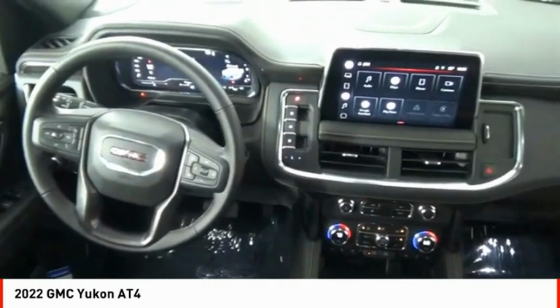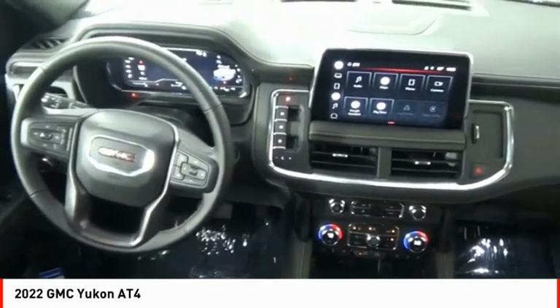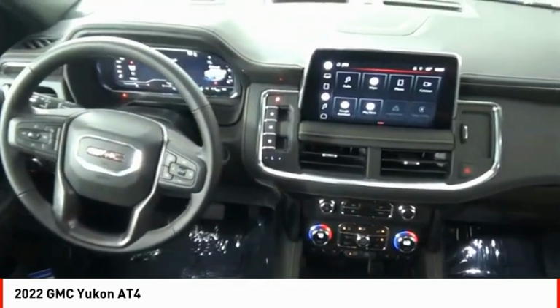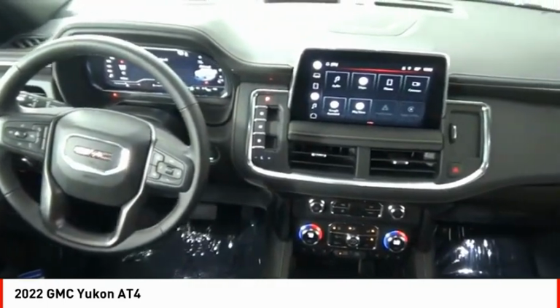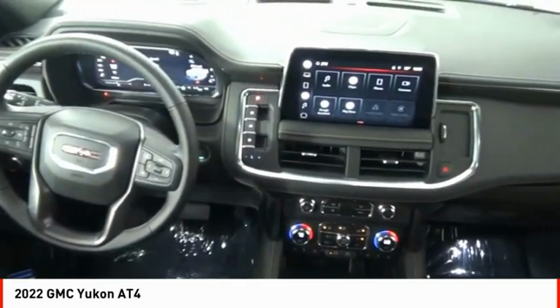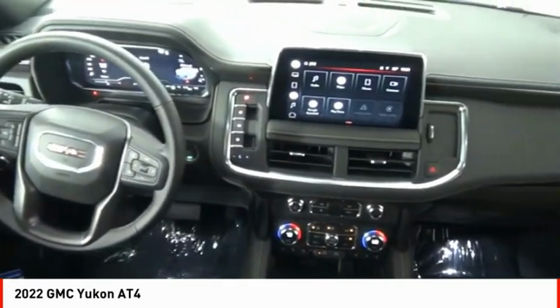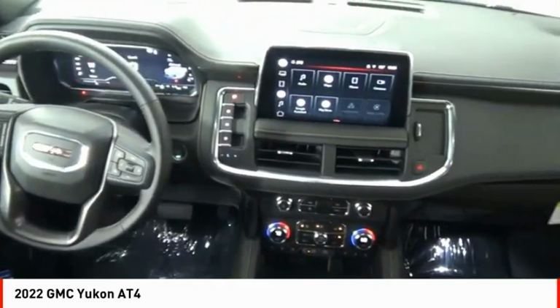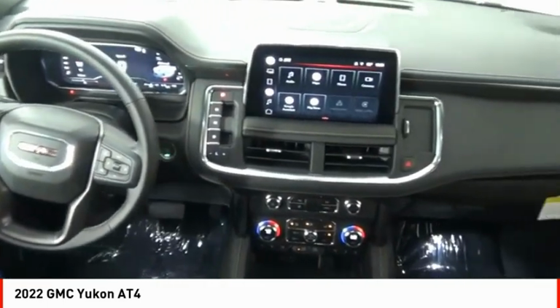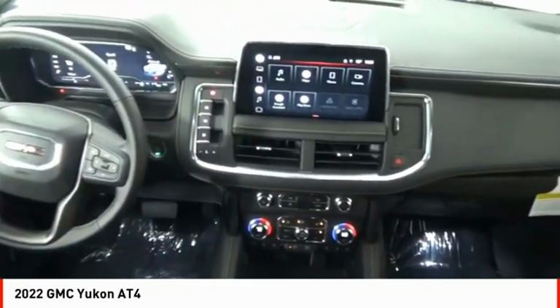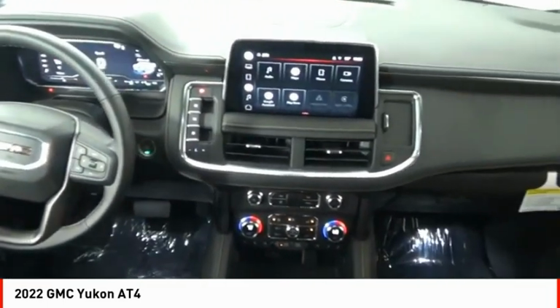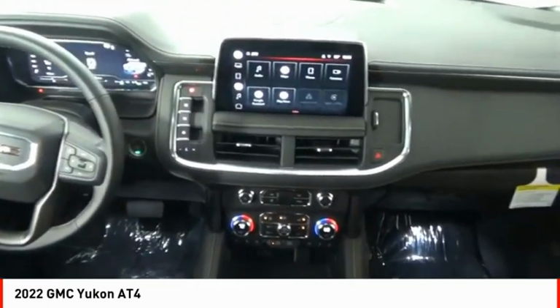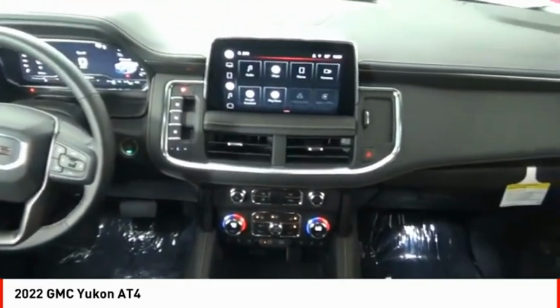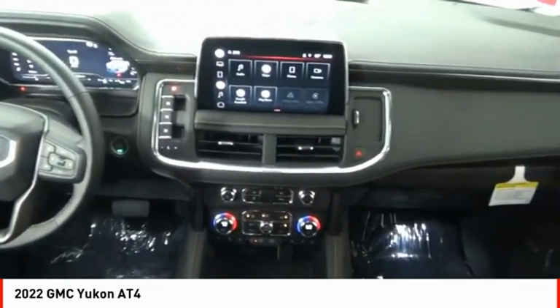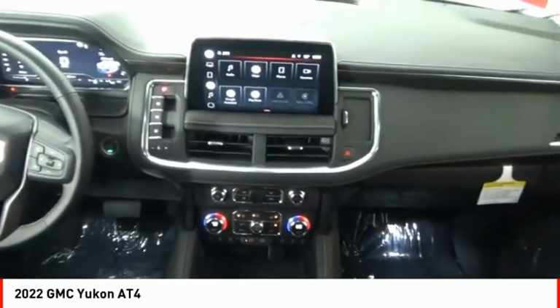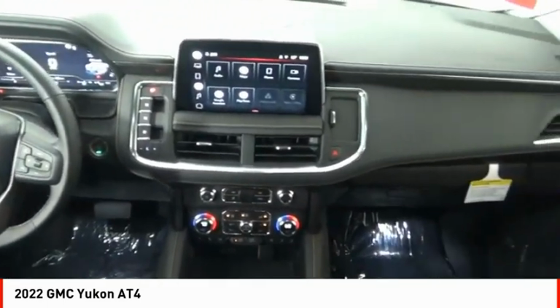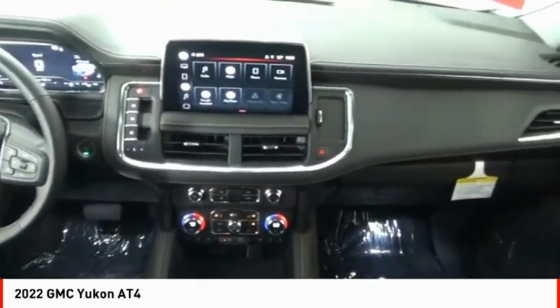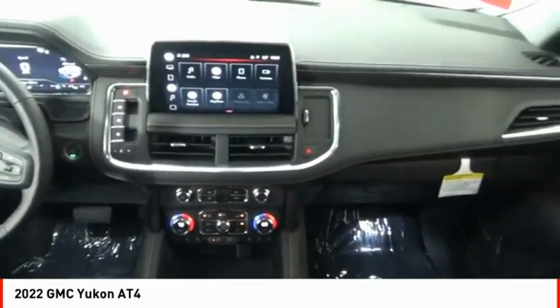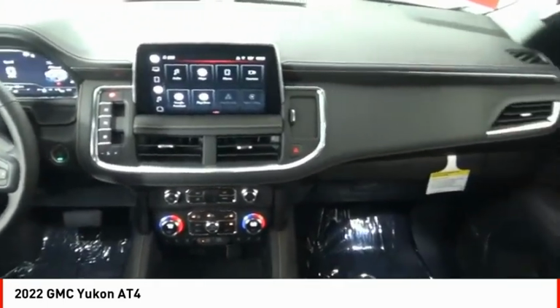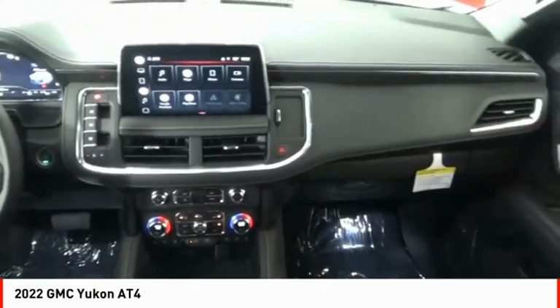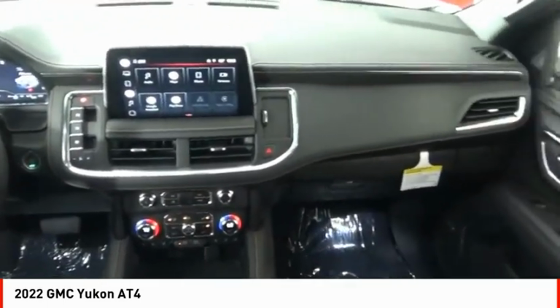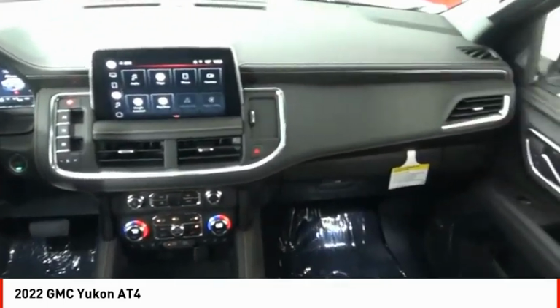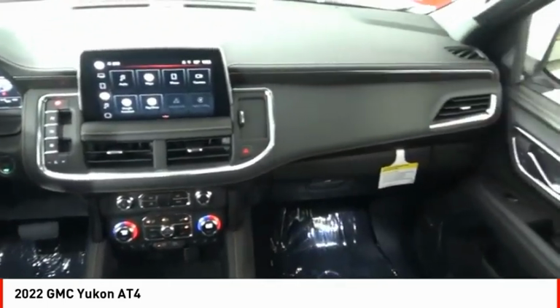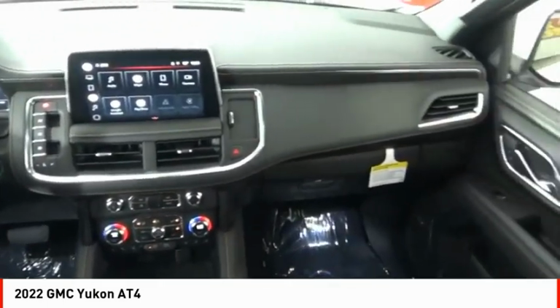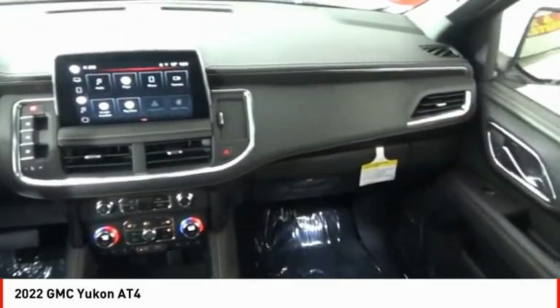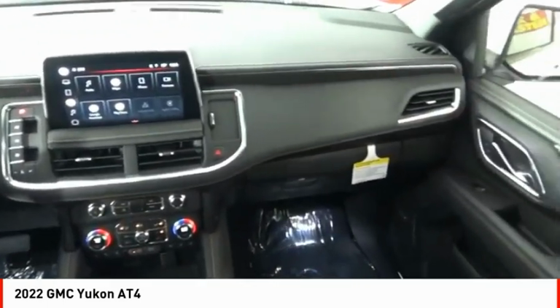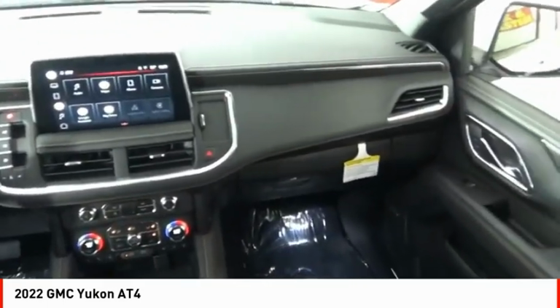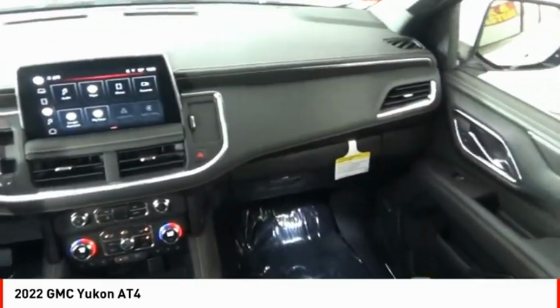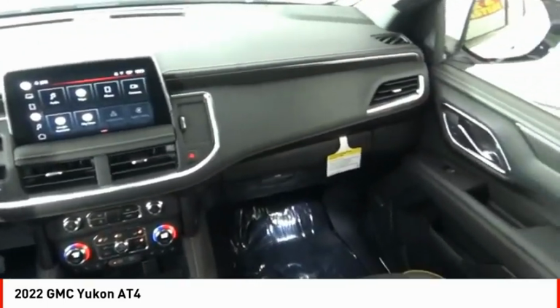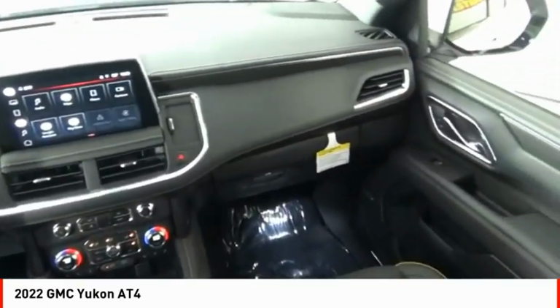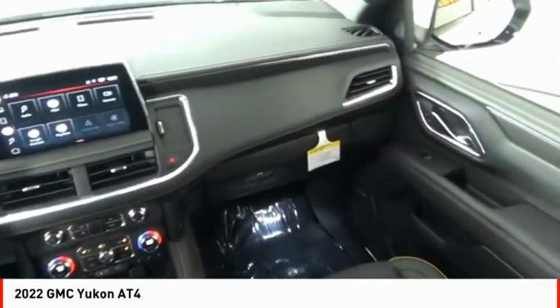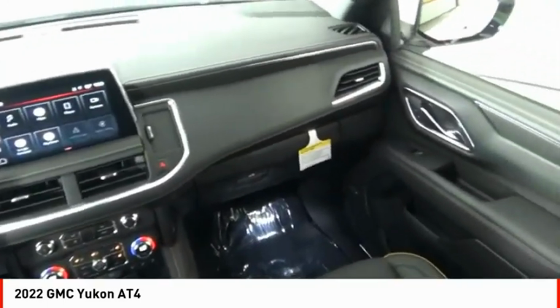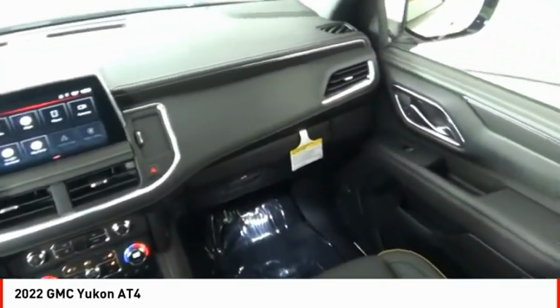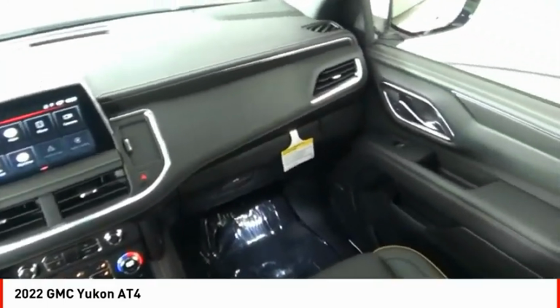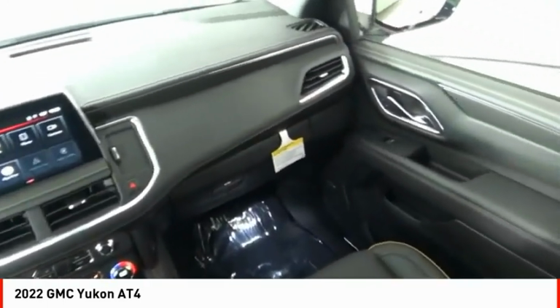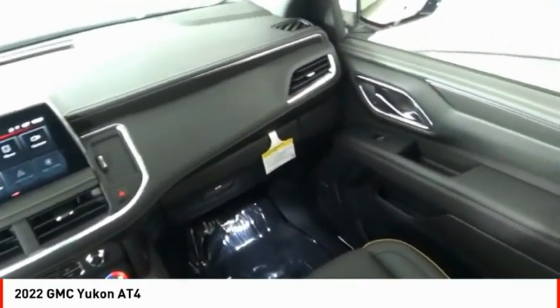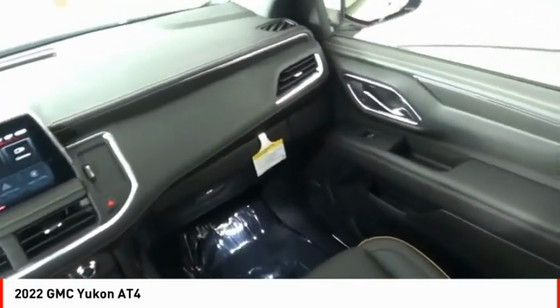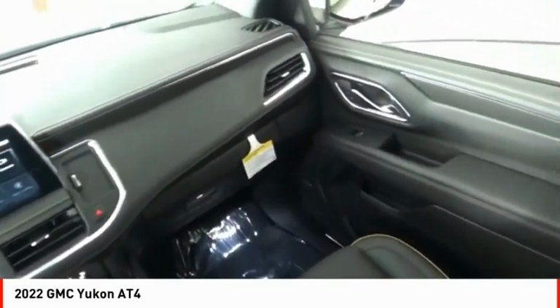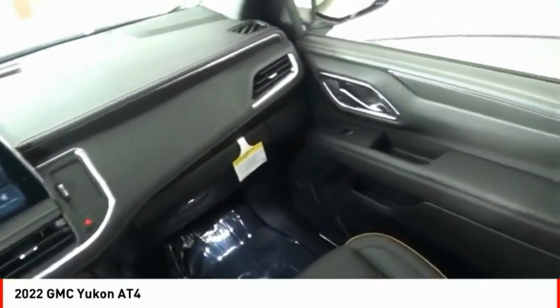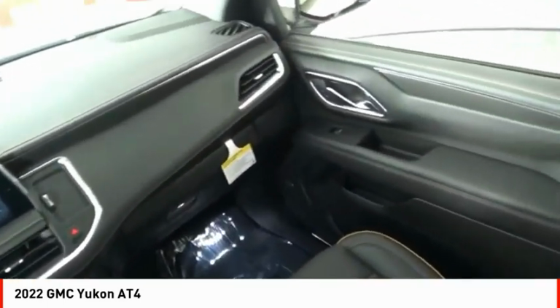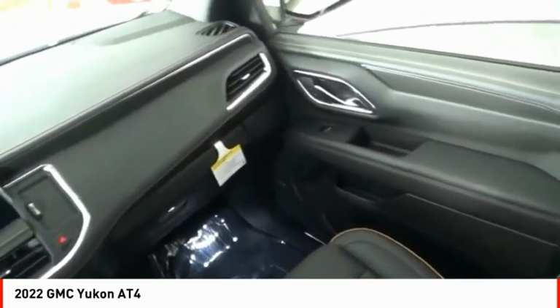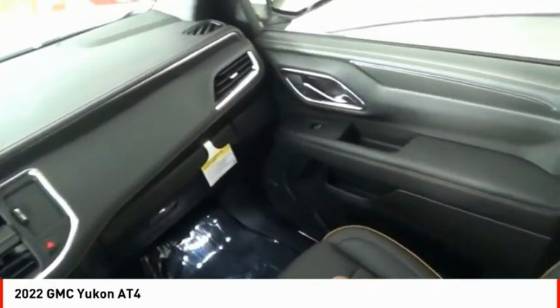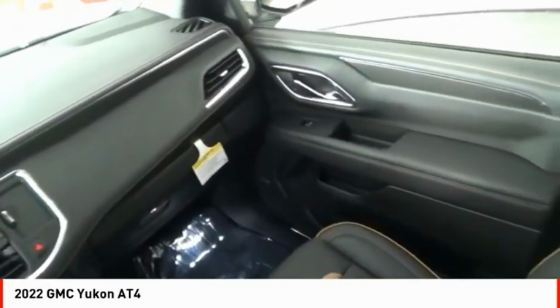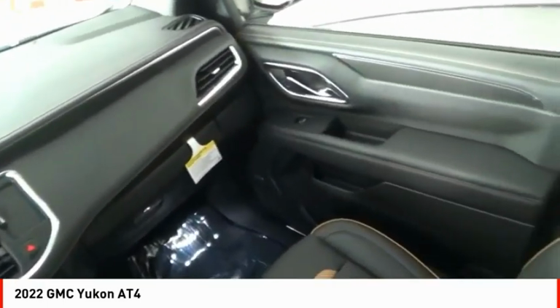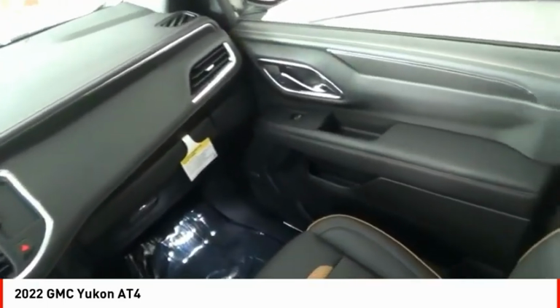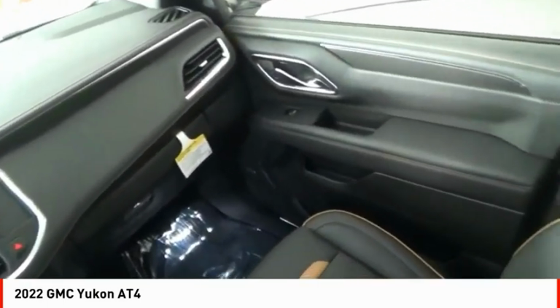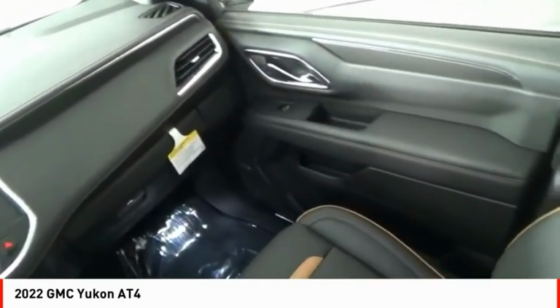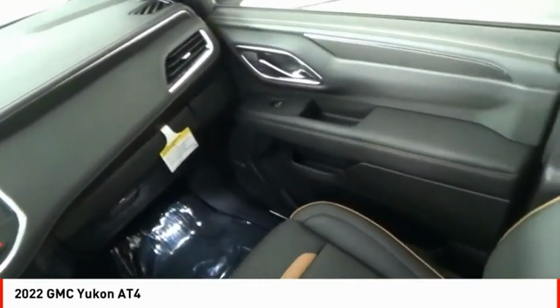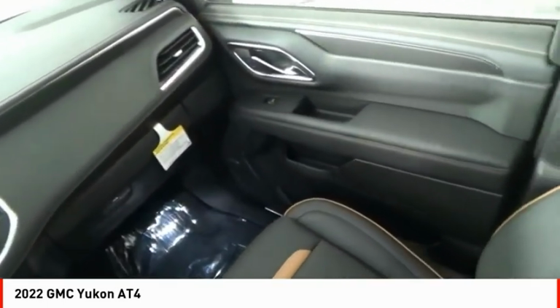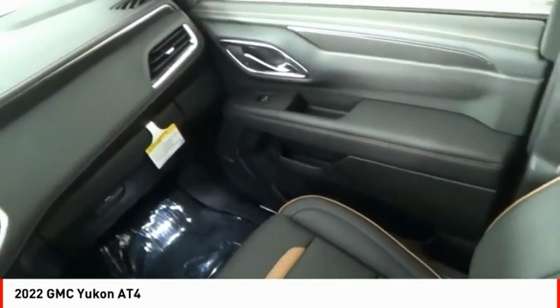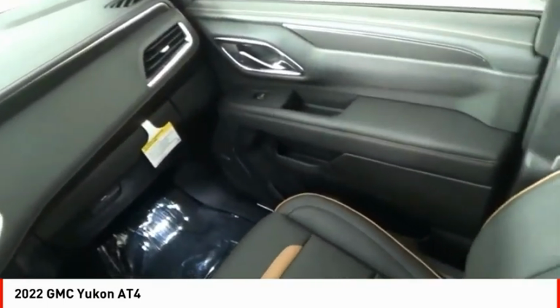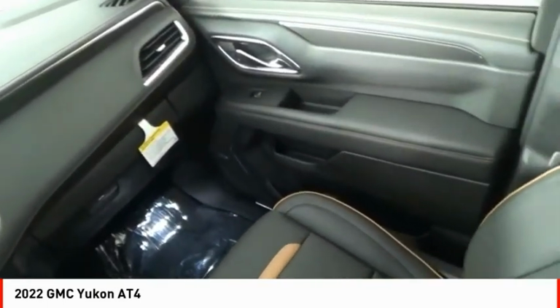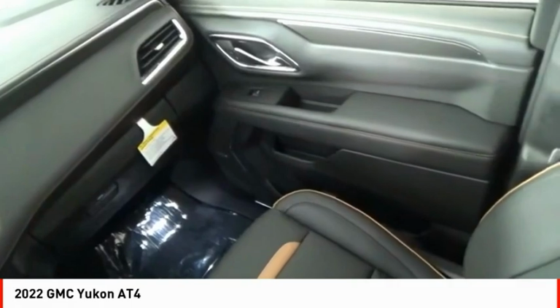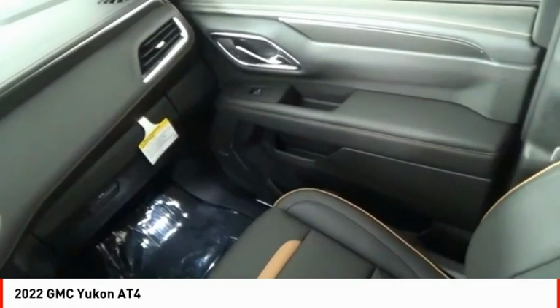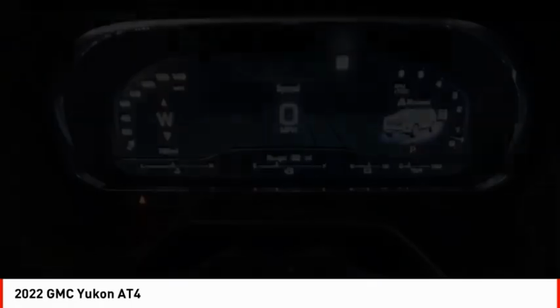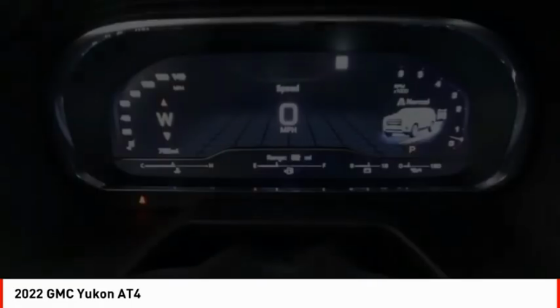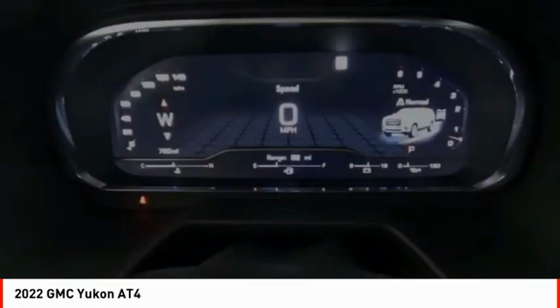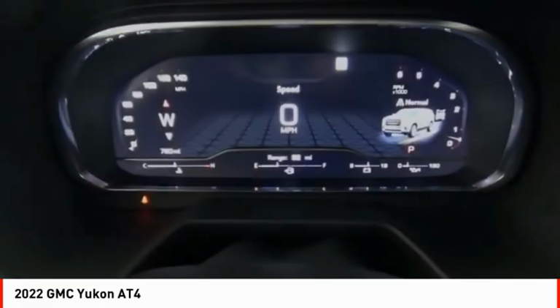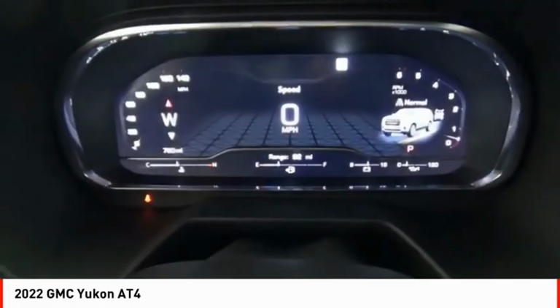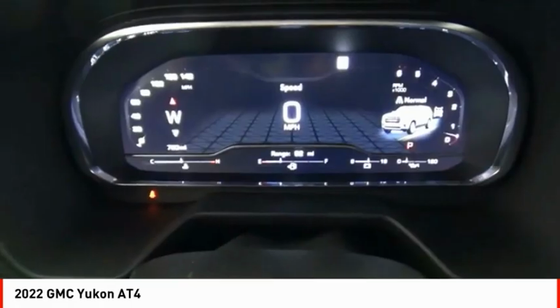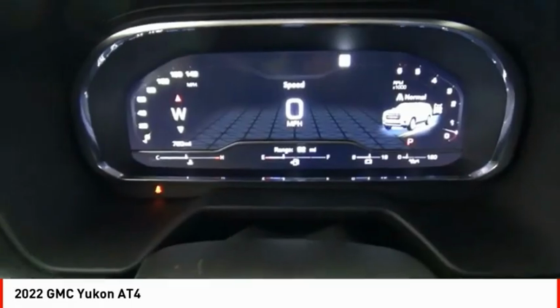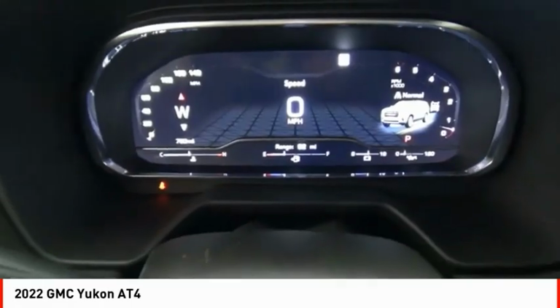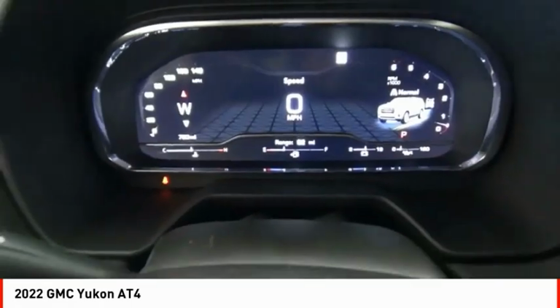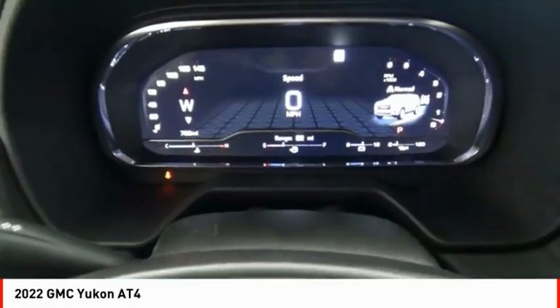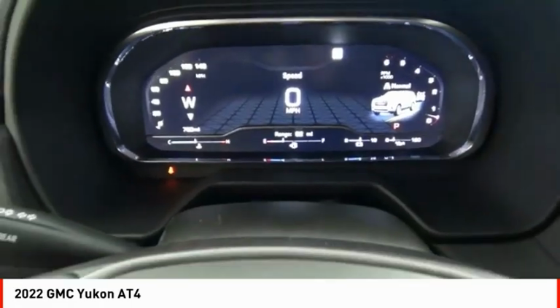Stability control, roll stability control, front suspension type strut, and auxiliary transmission fluid cooler.